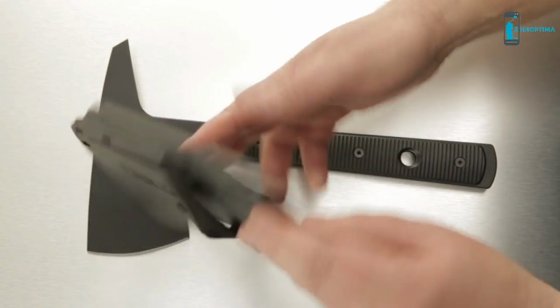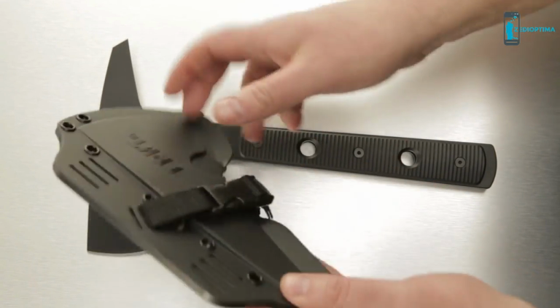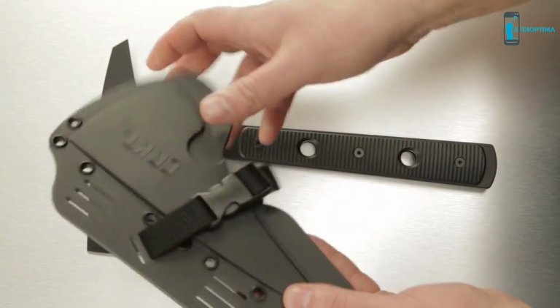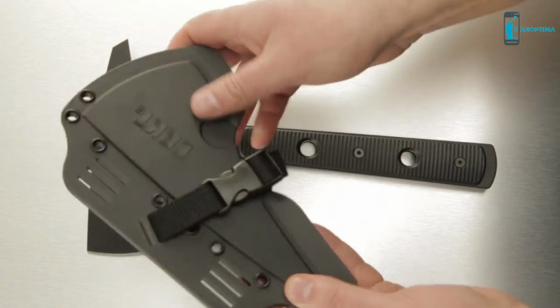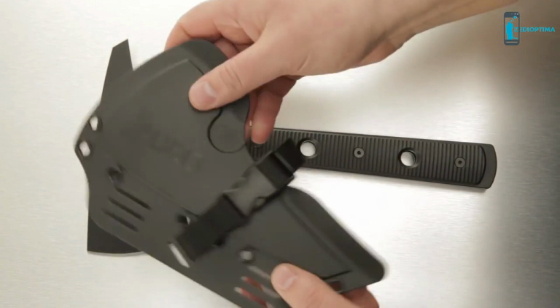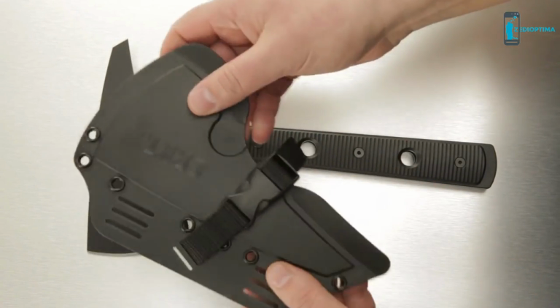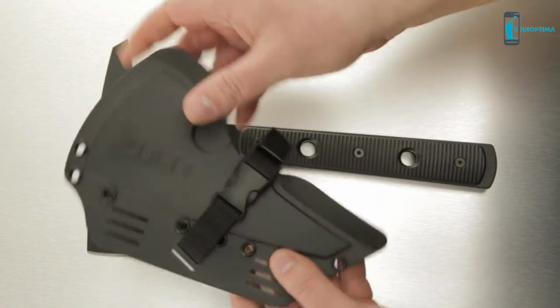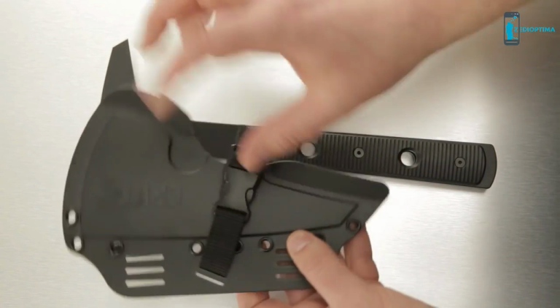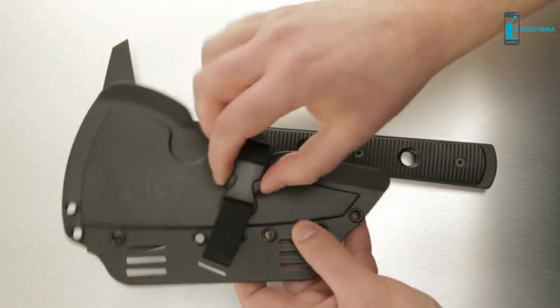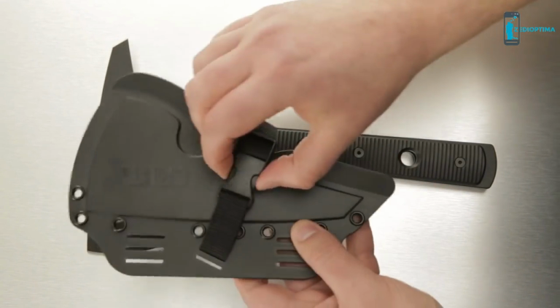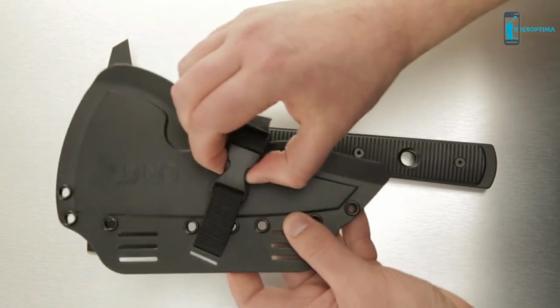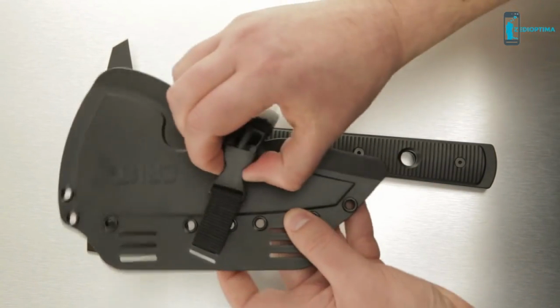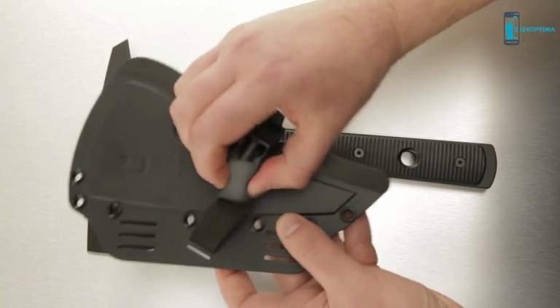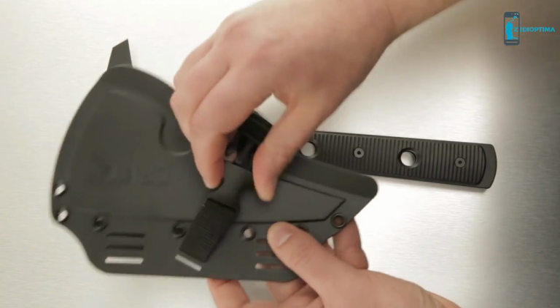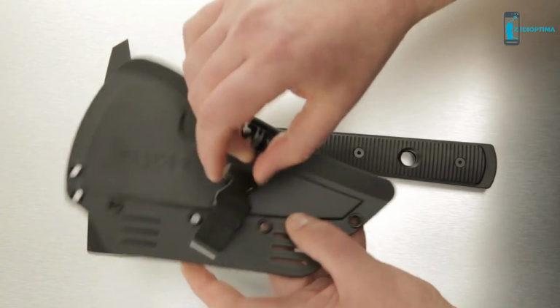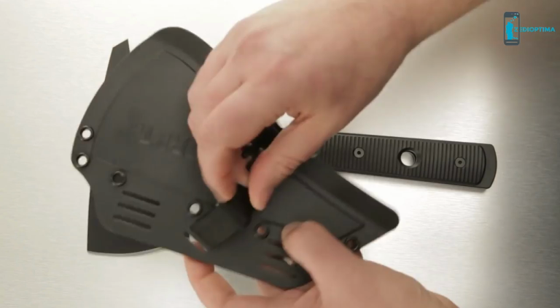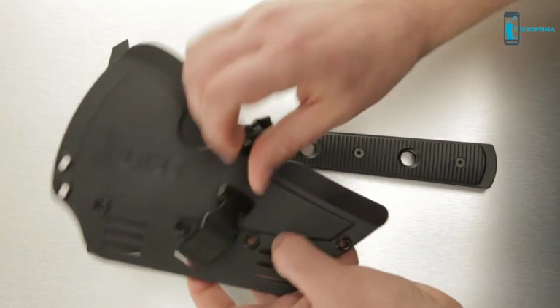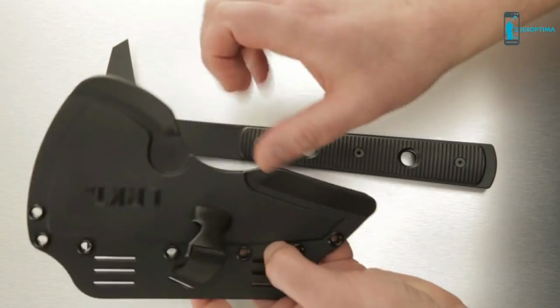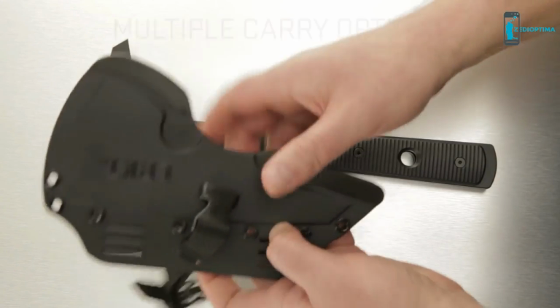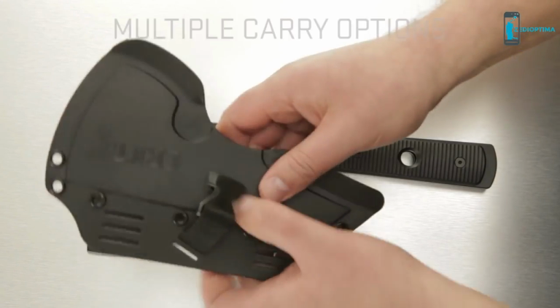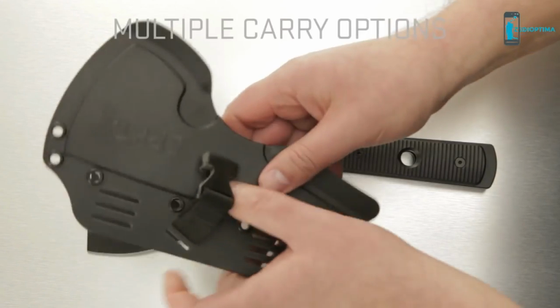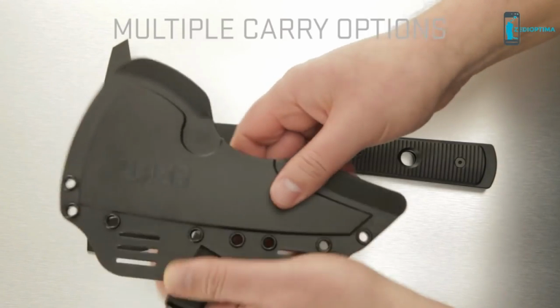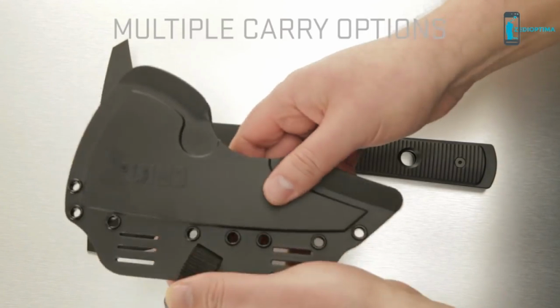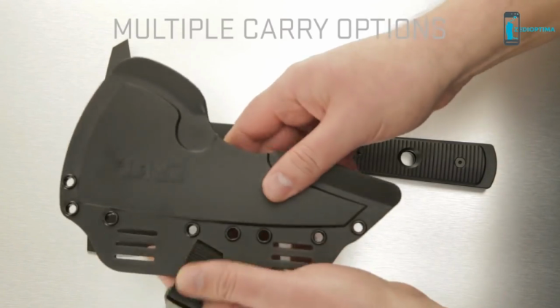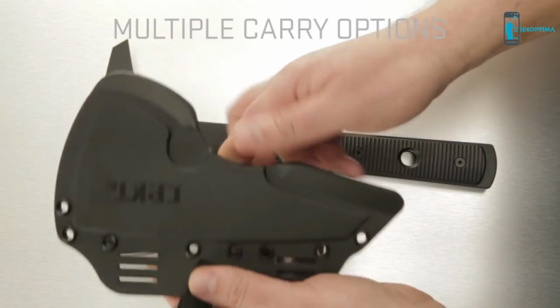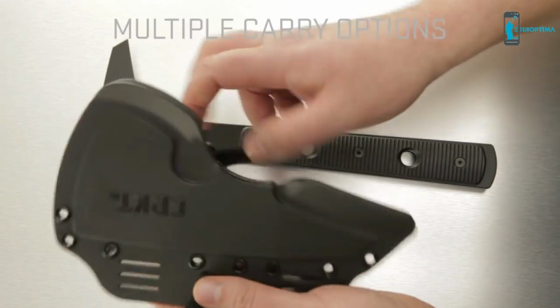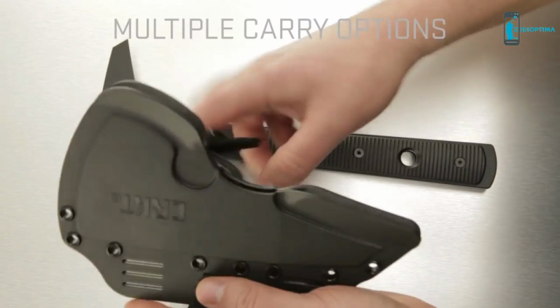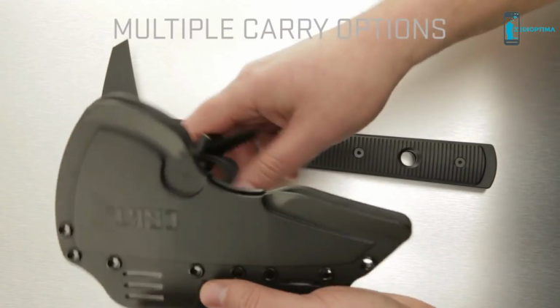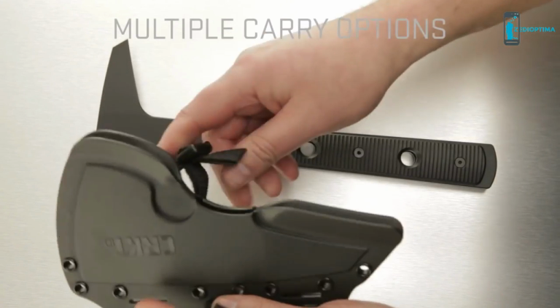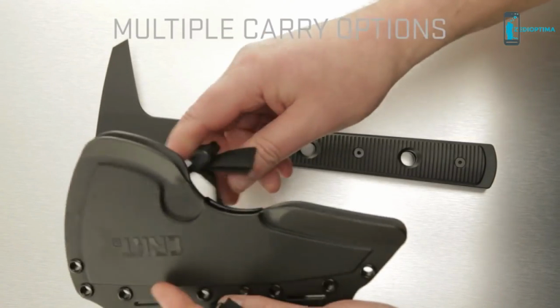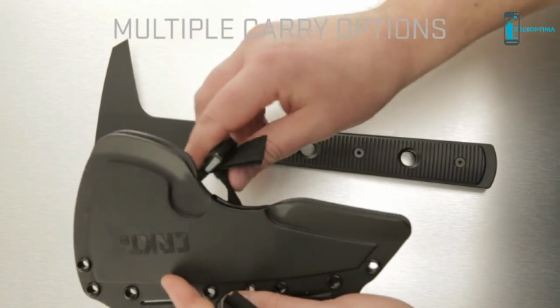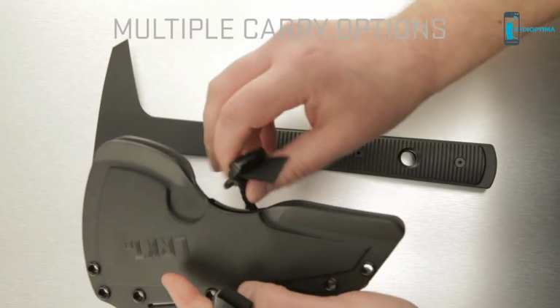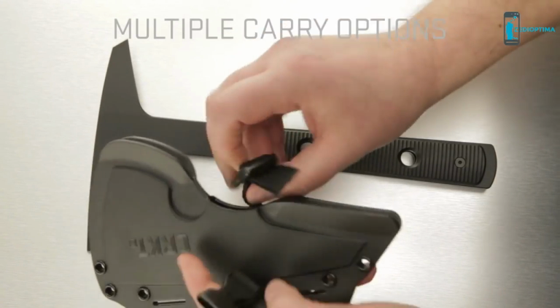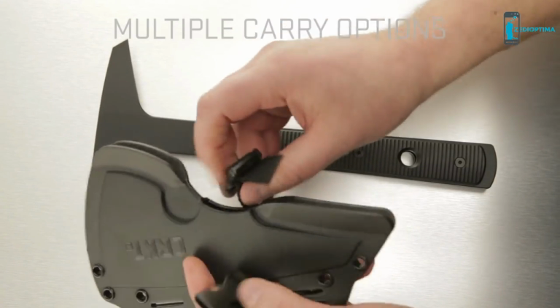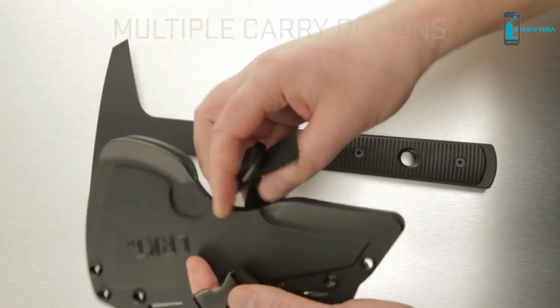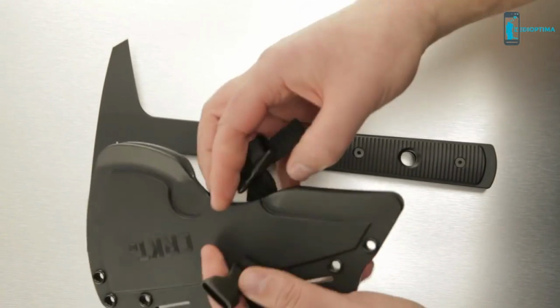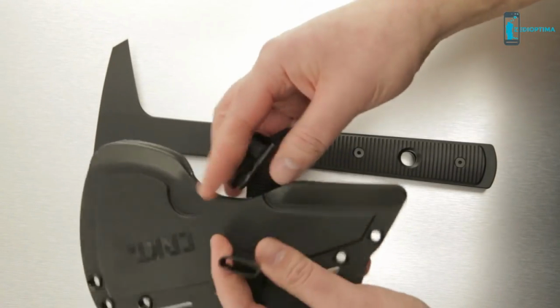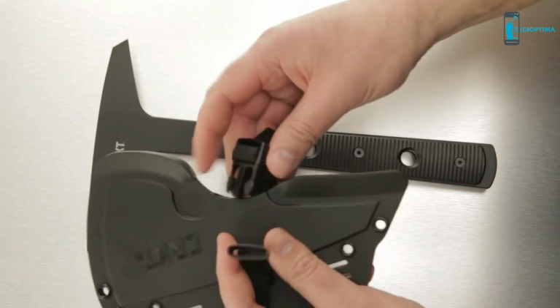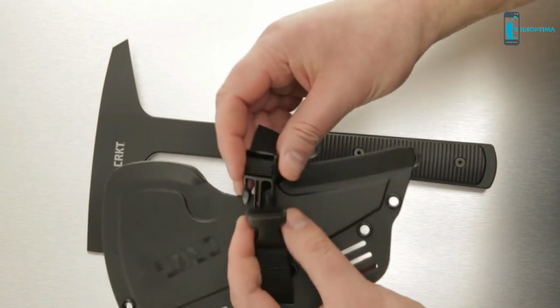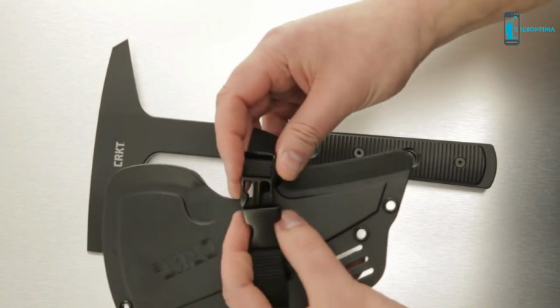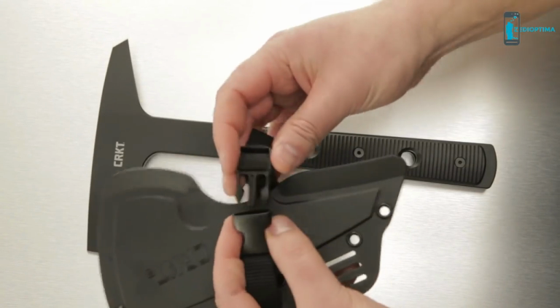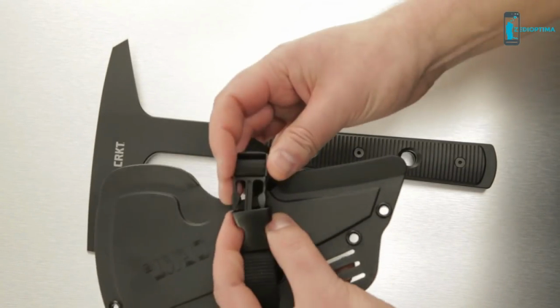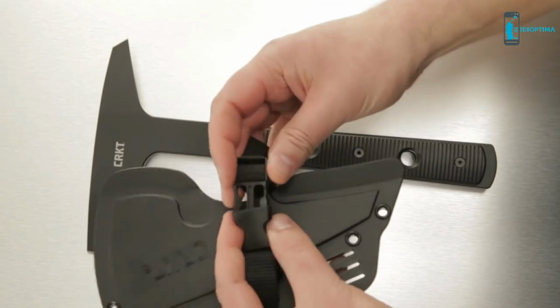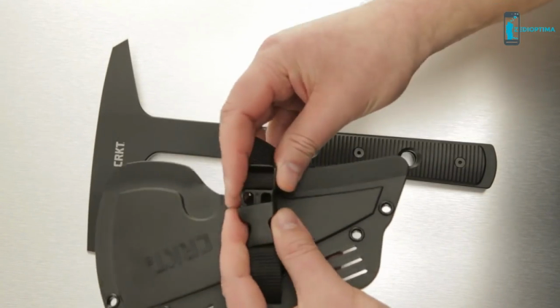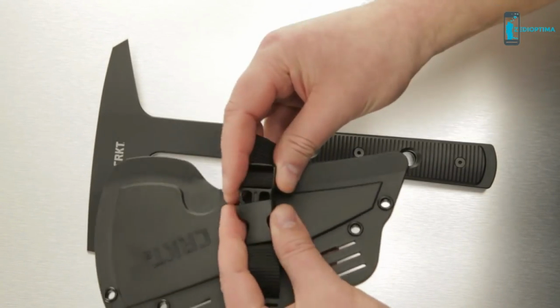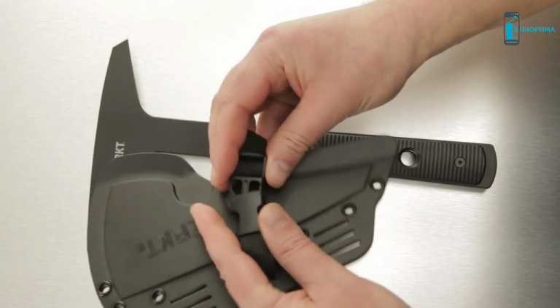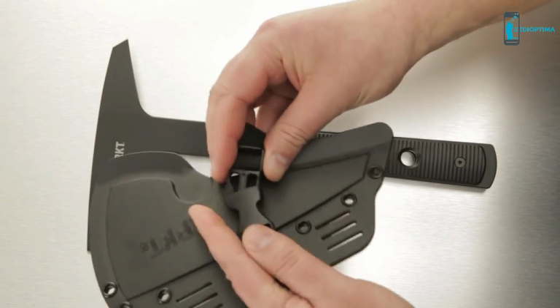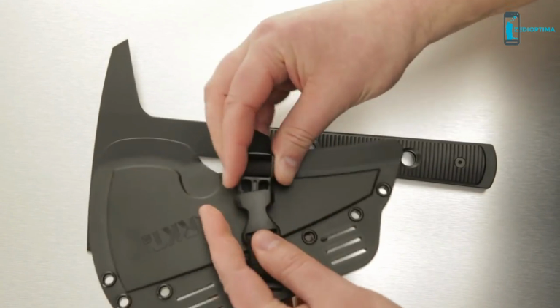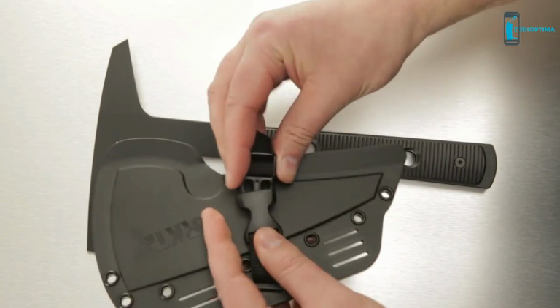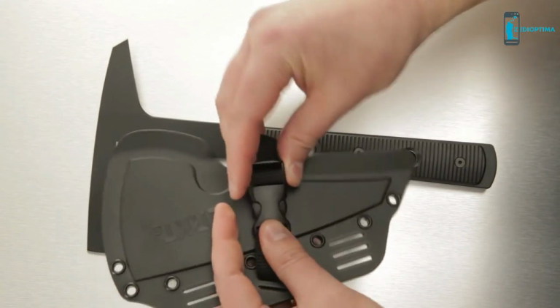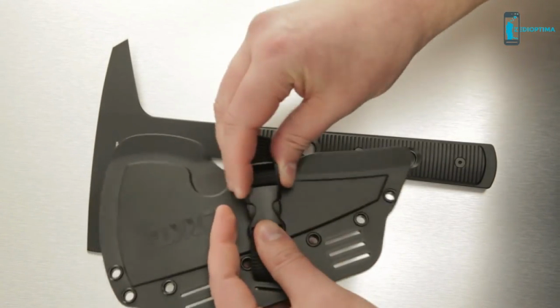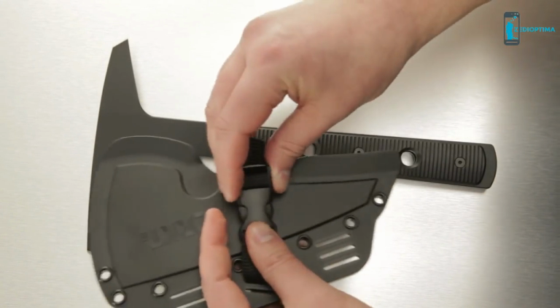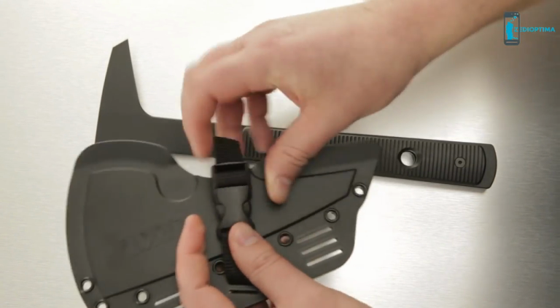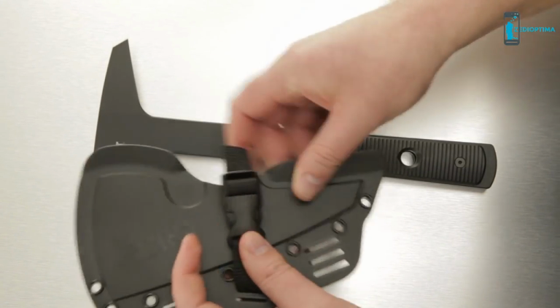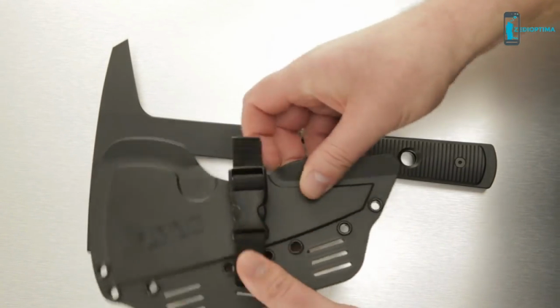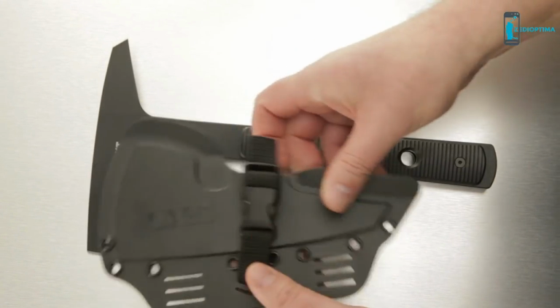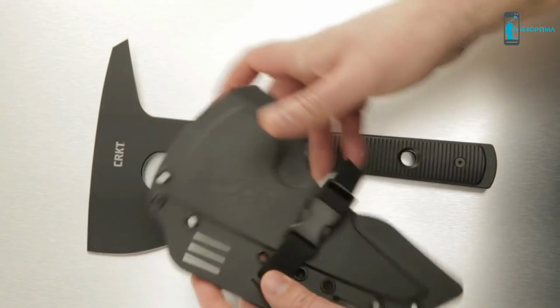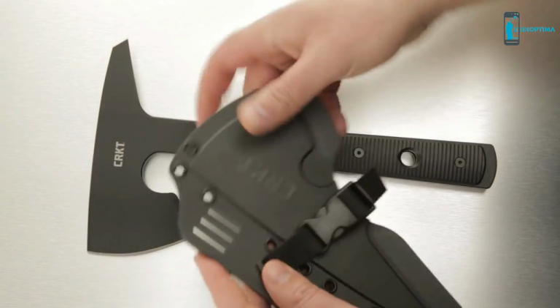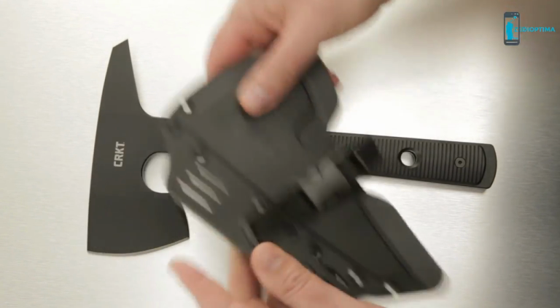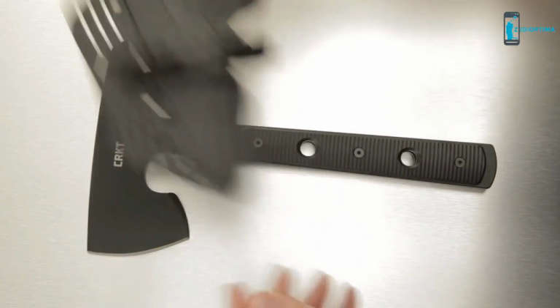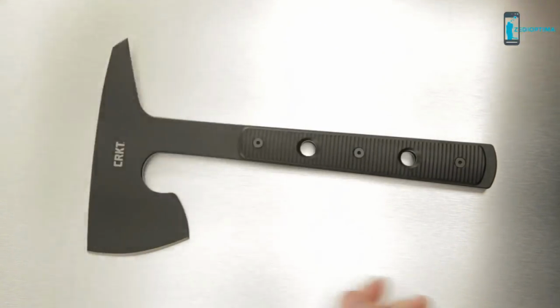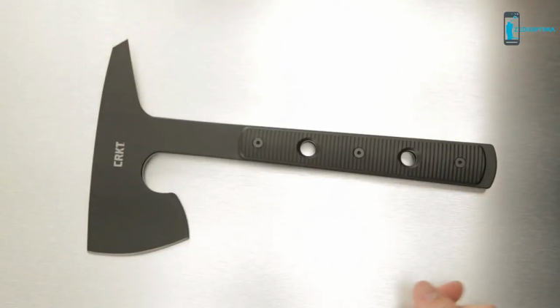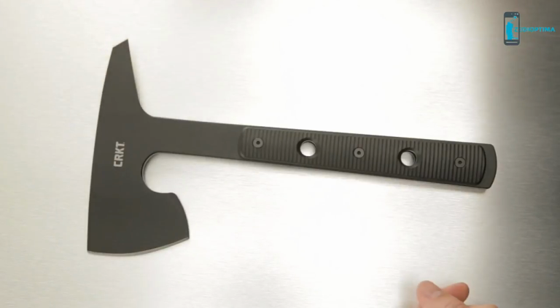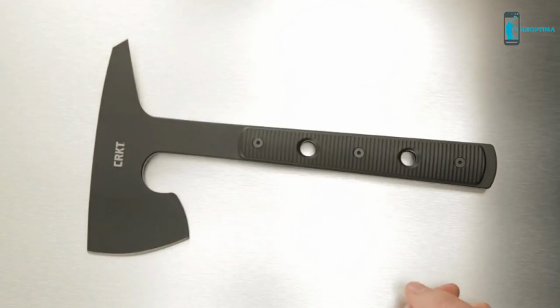The sheath has a lot of carry options. You can strap it anywhere and clip the buckle. It's secure and mission ready.